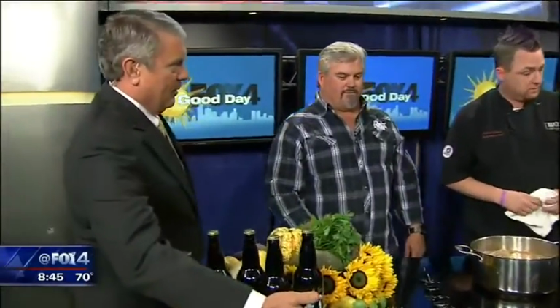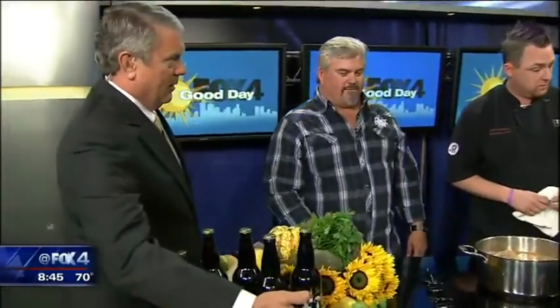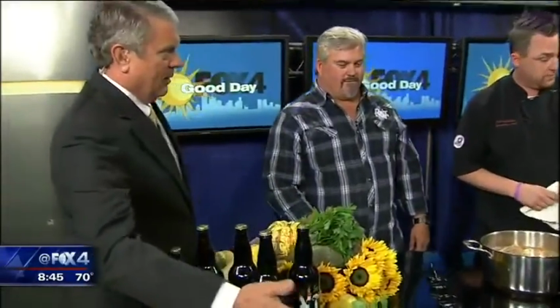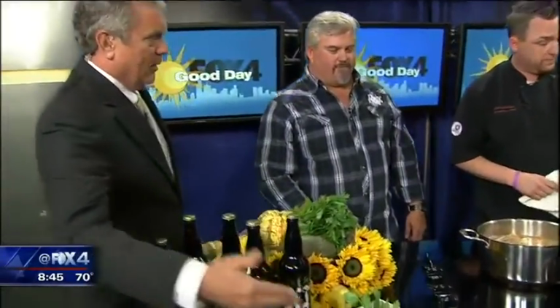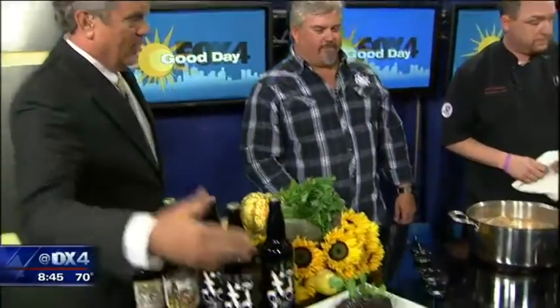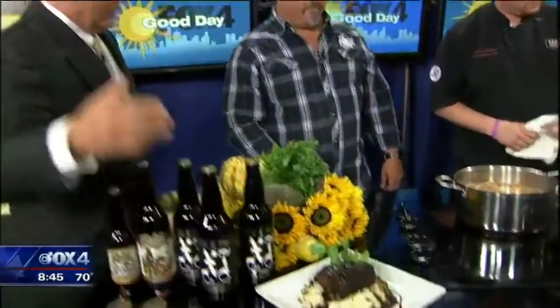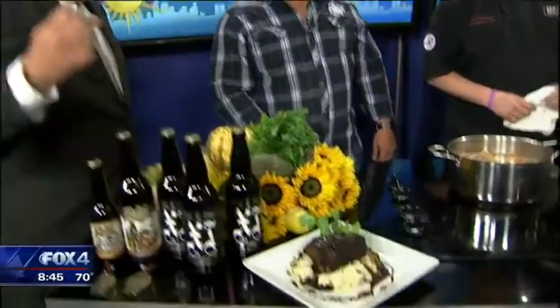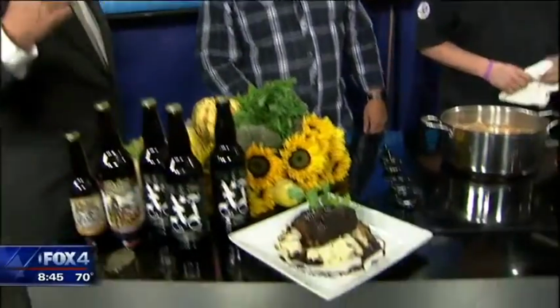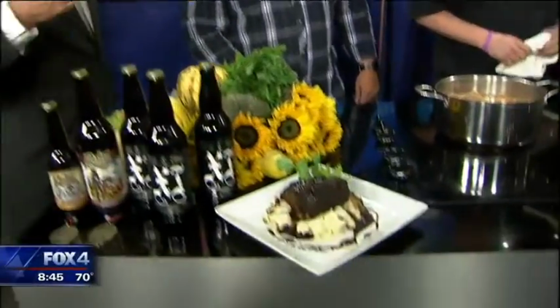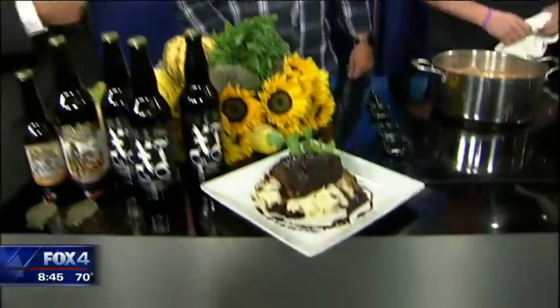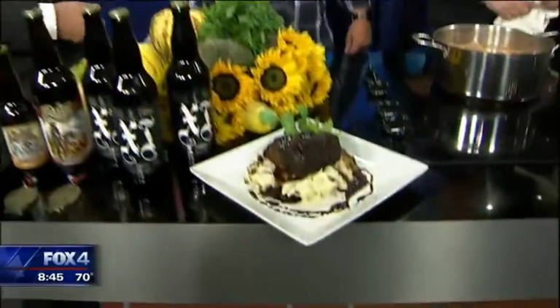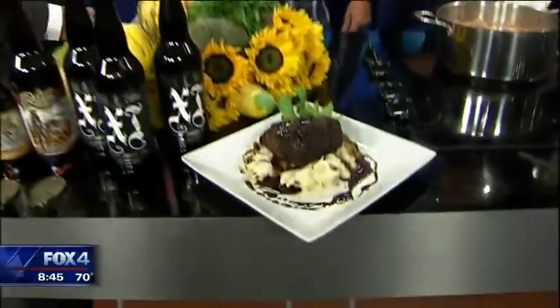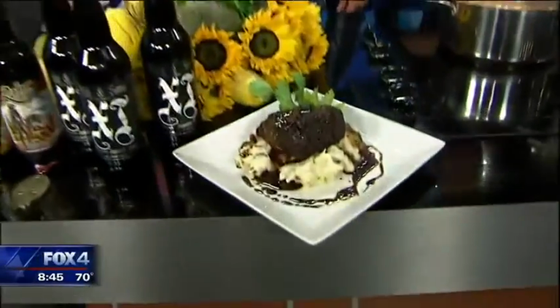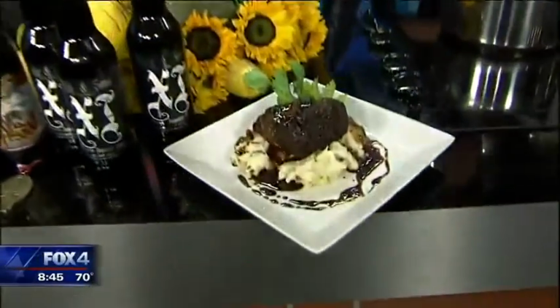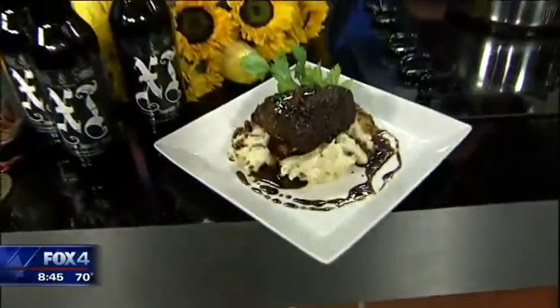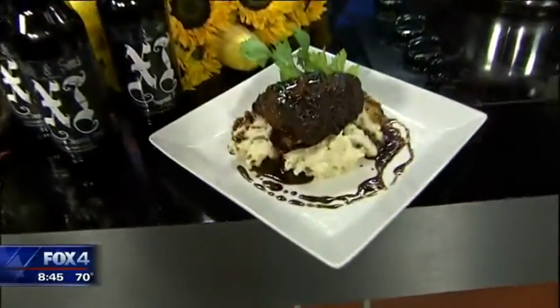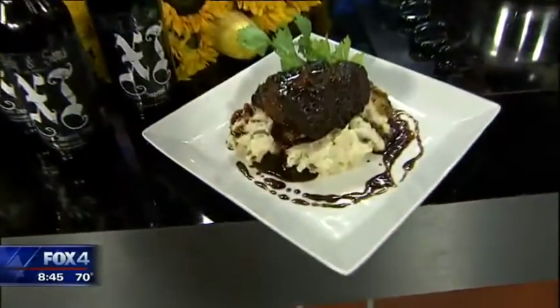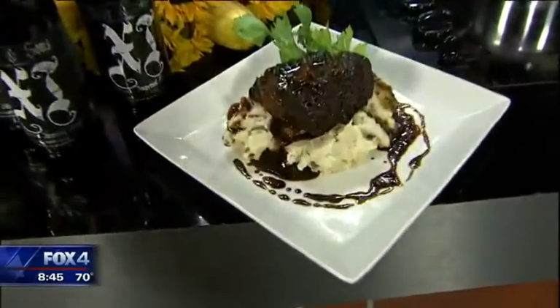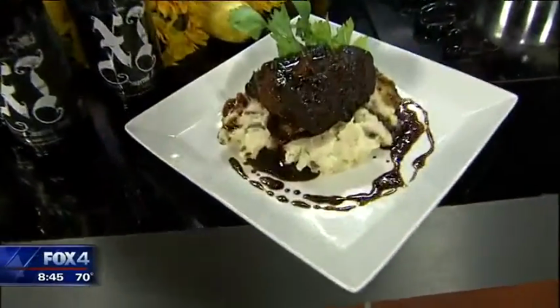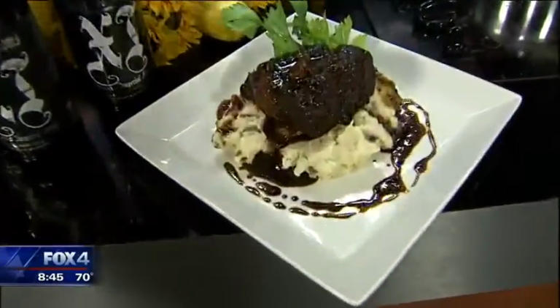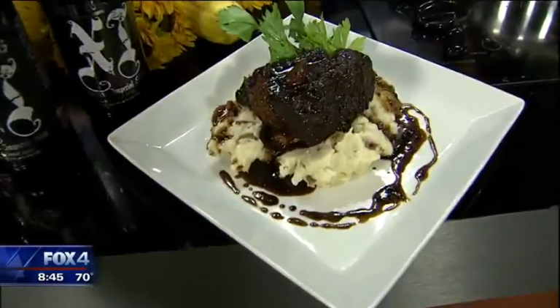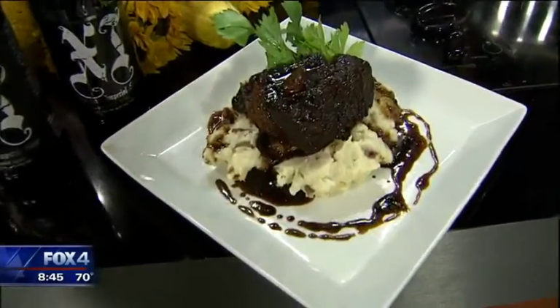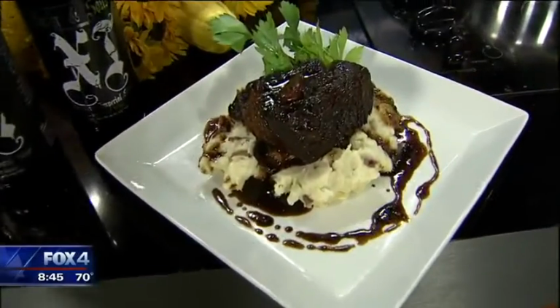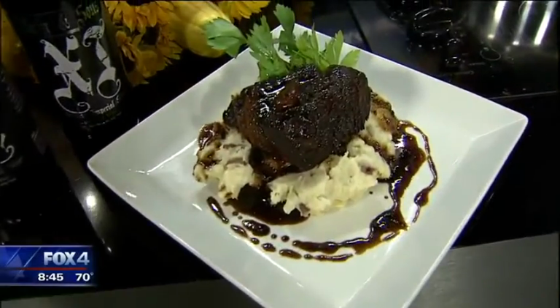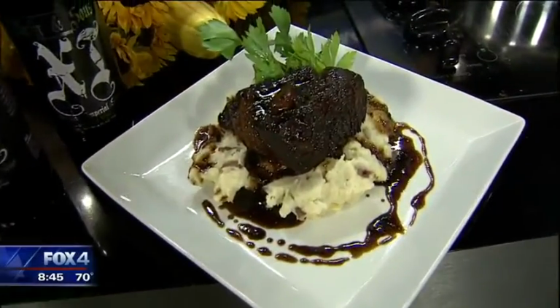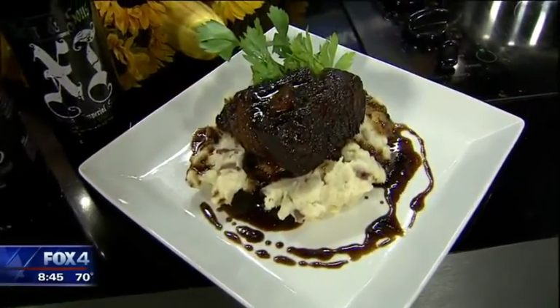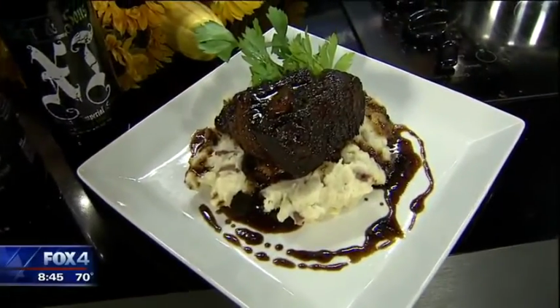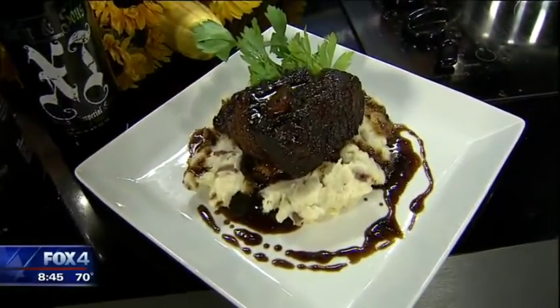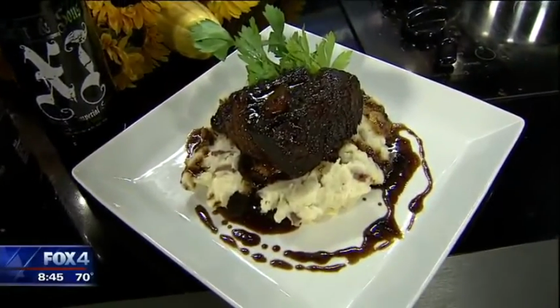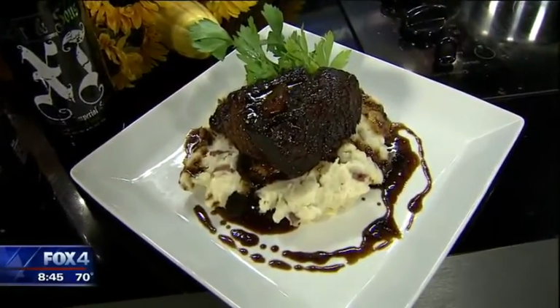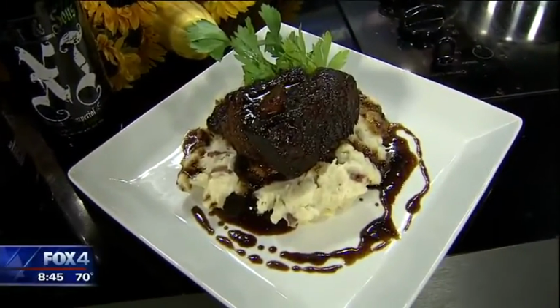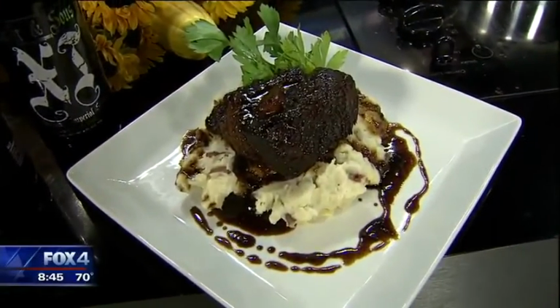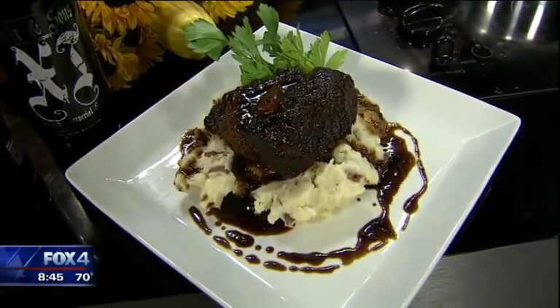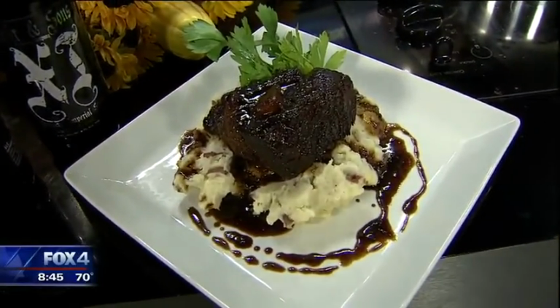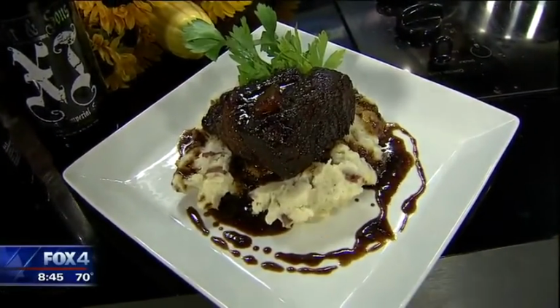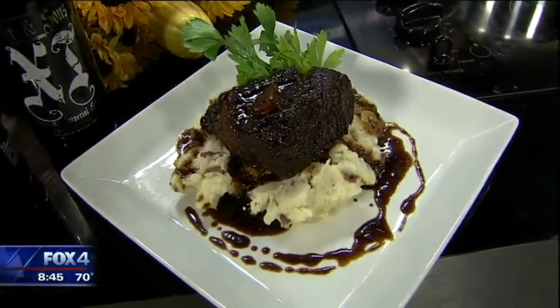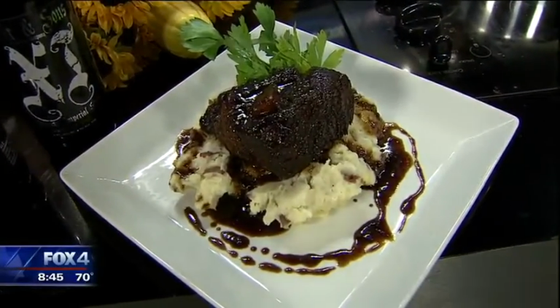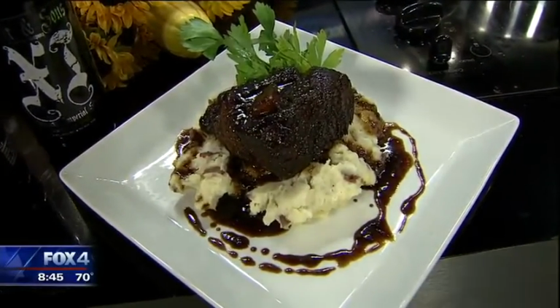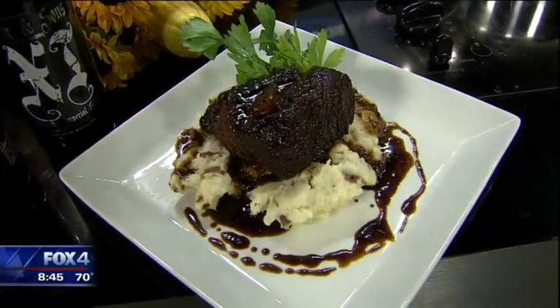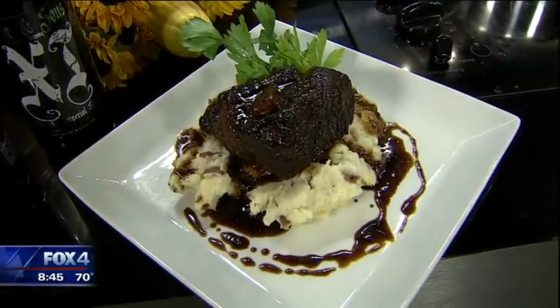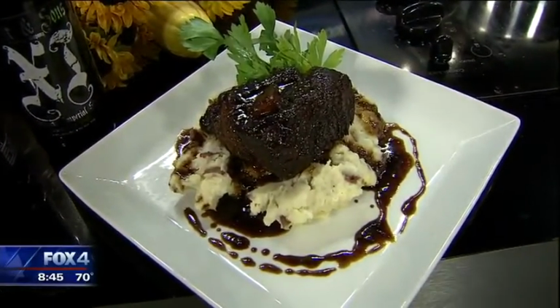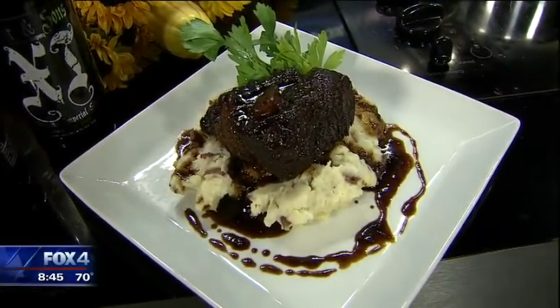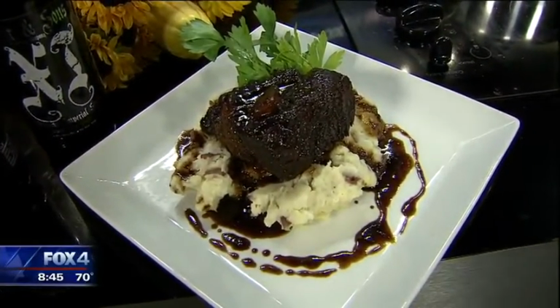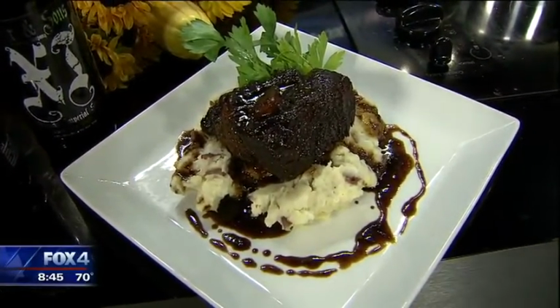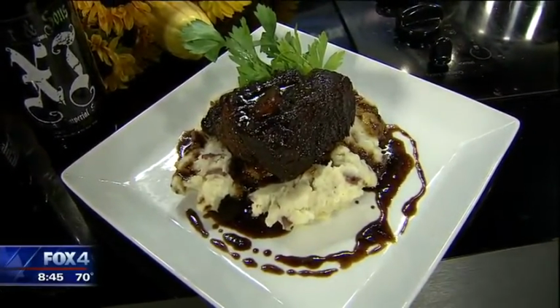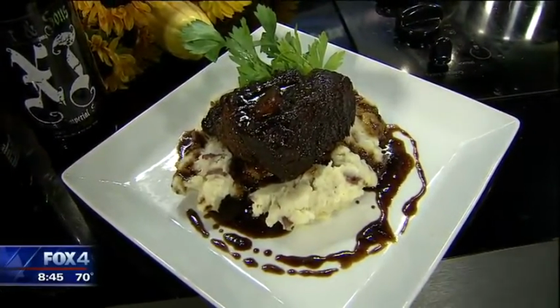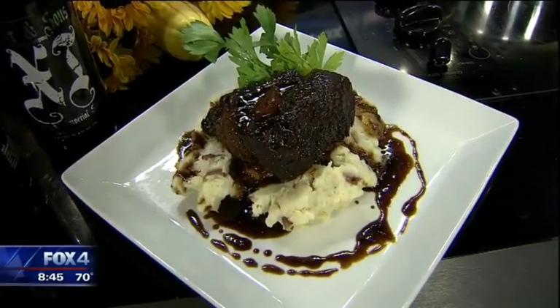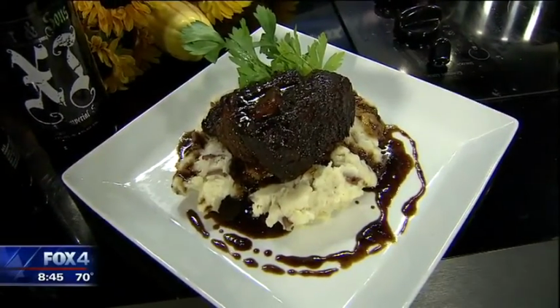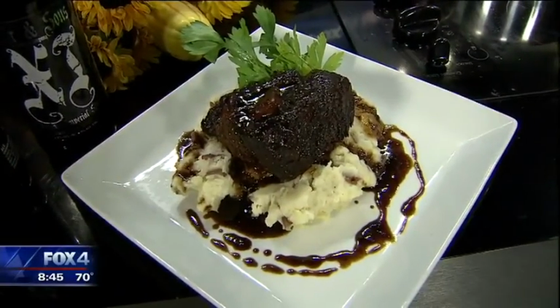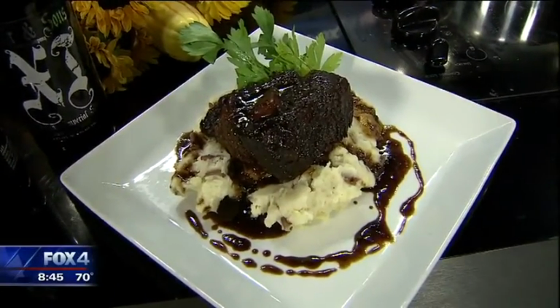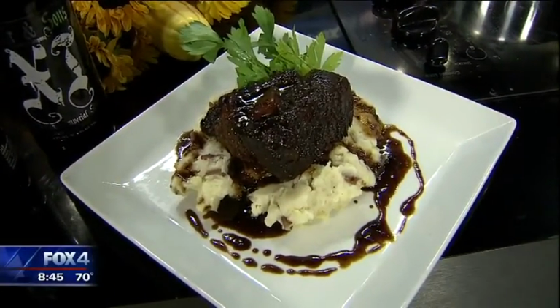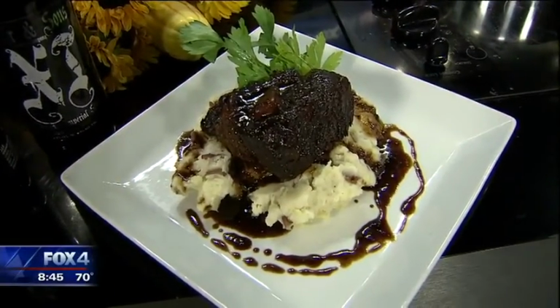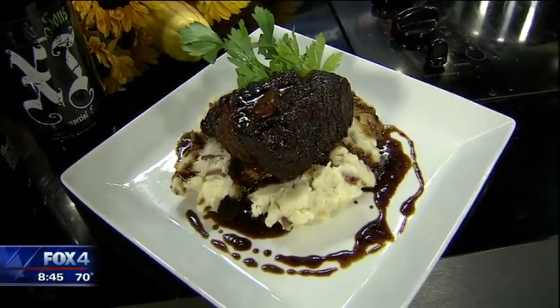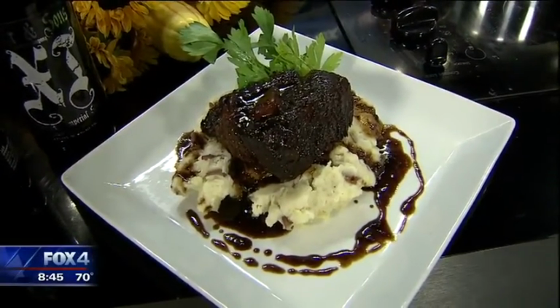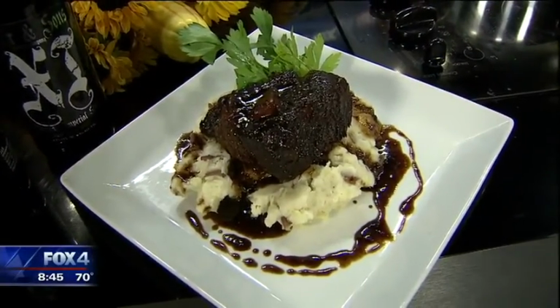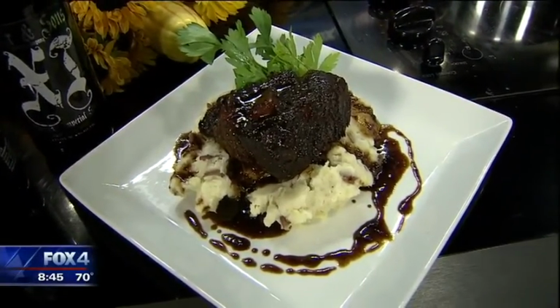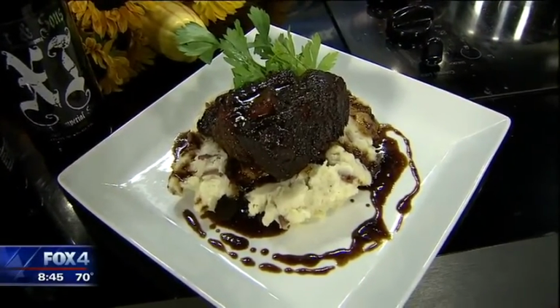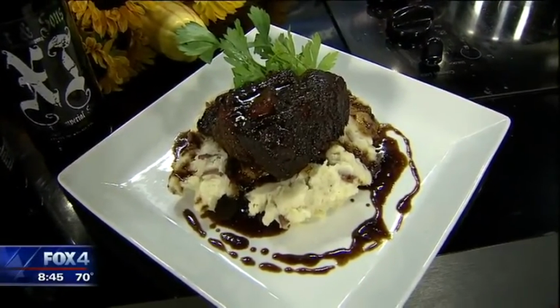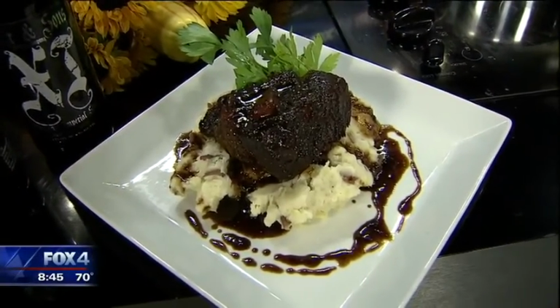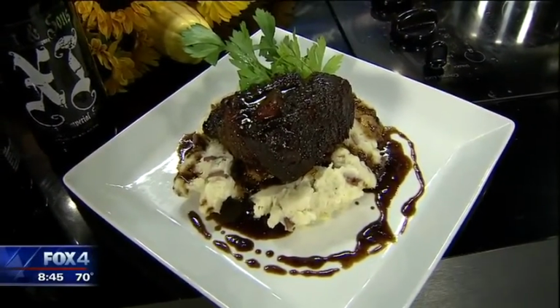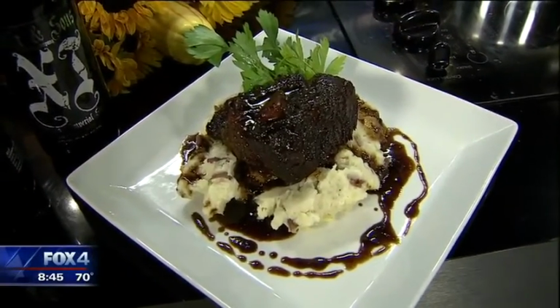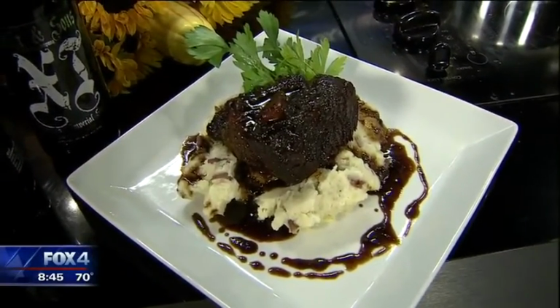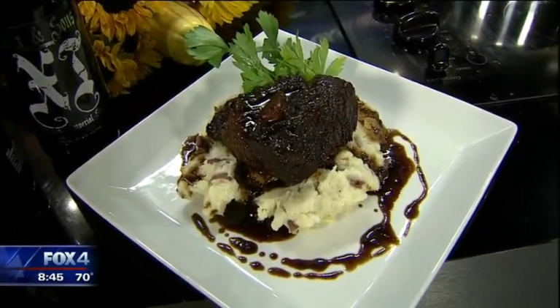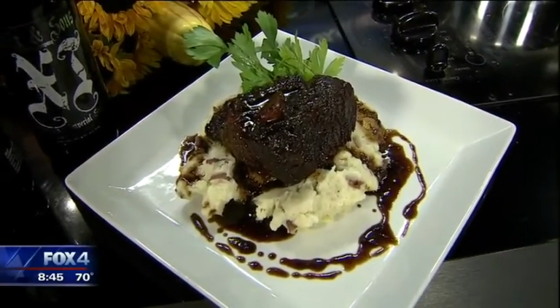That looks beautiful — quivers at the fork is what we call it. We topped it with some smashed red potatoes with garlic cream and butter. Let's talk about what you're doing.